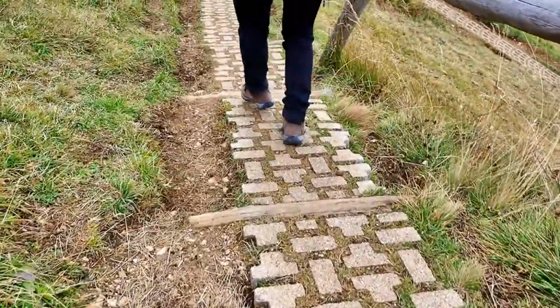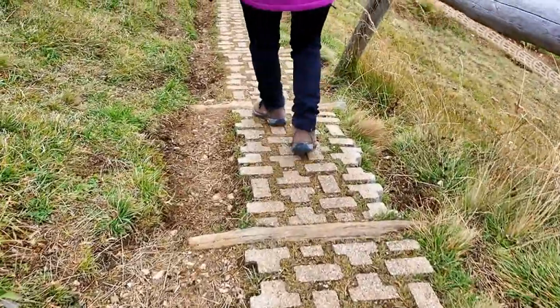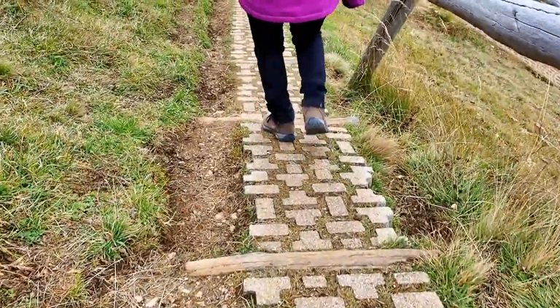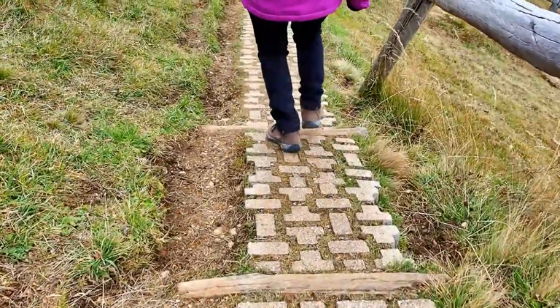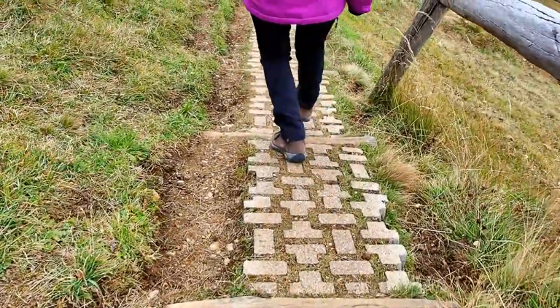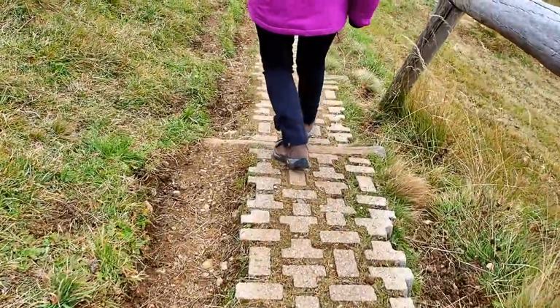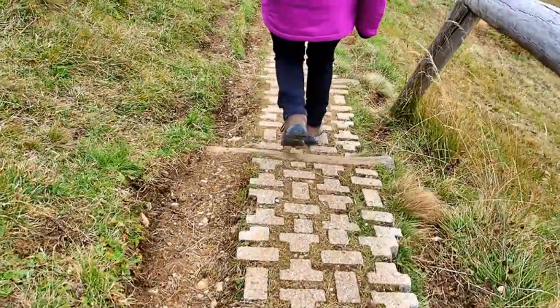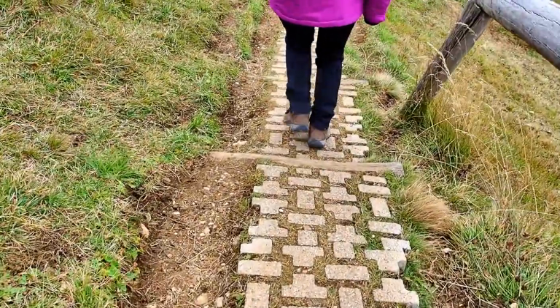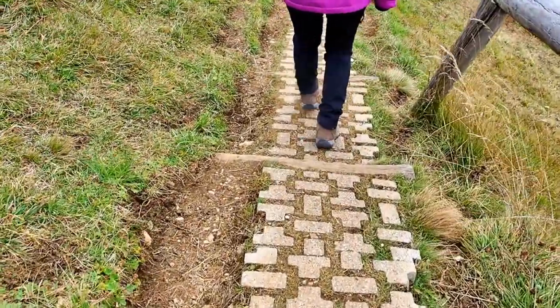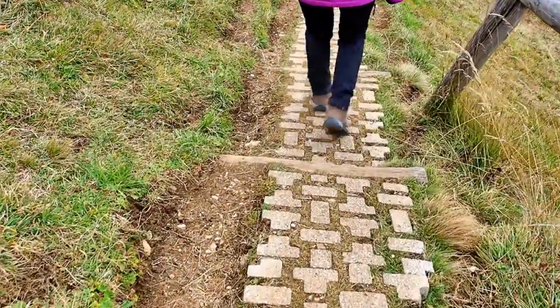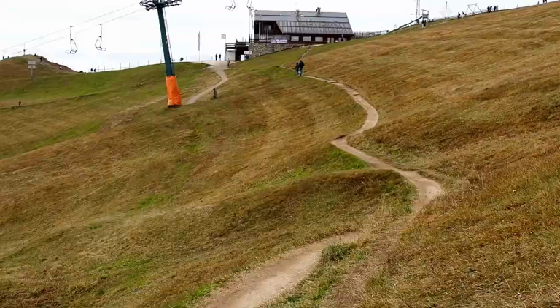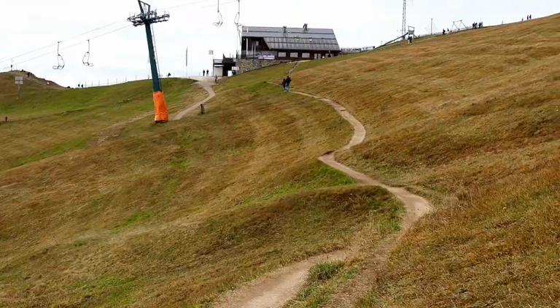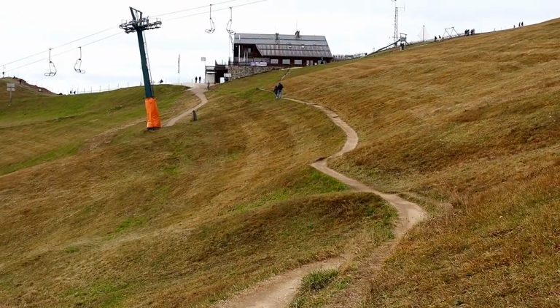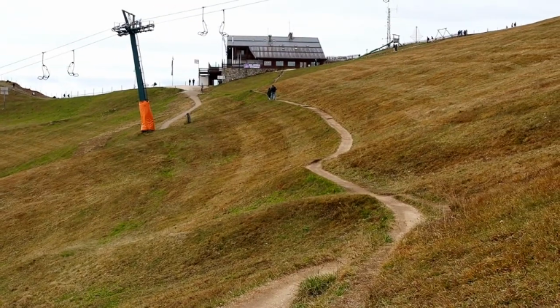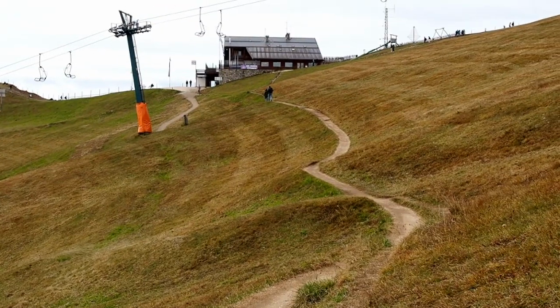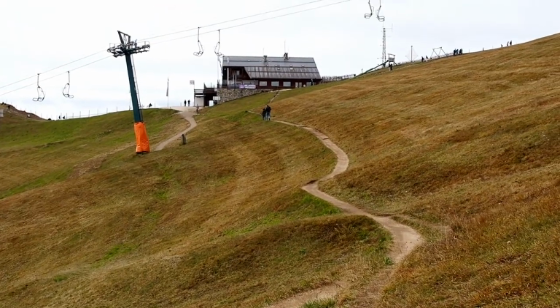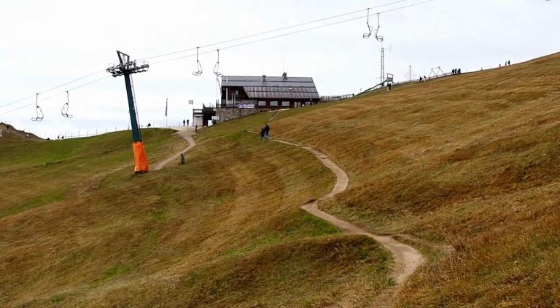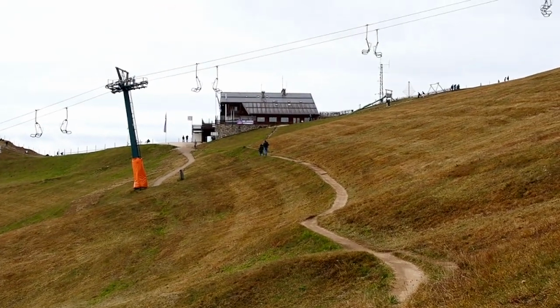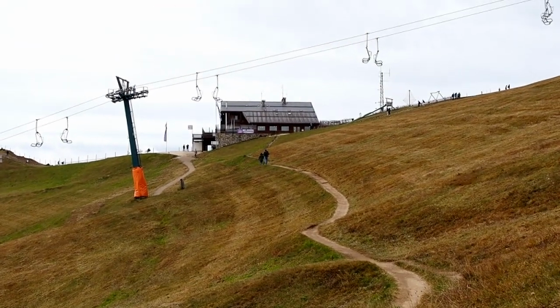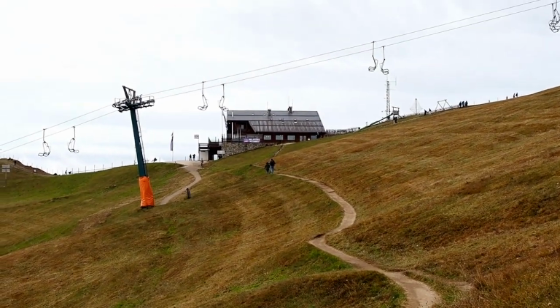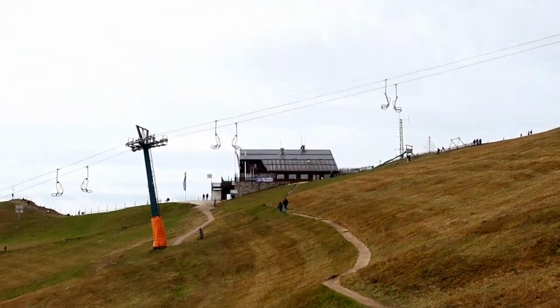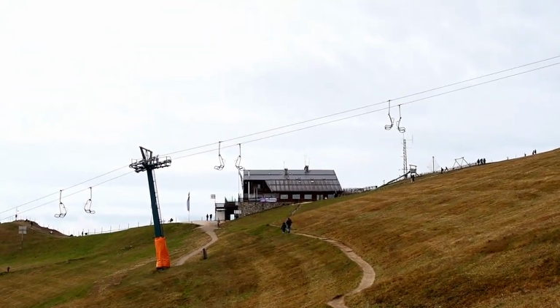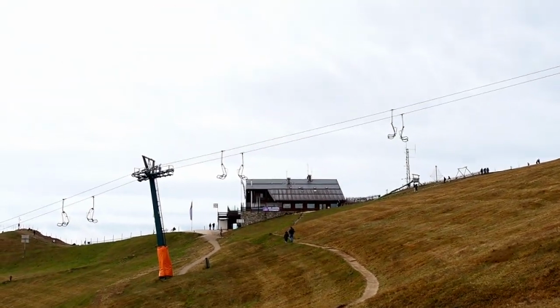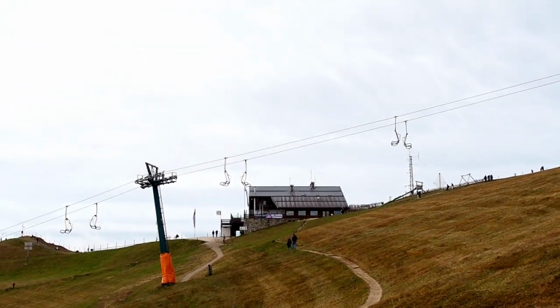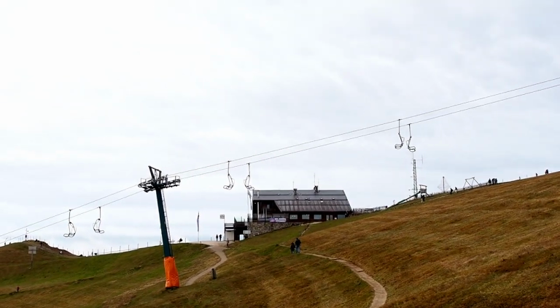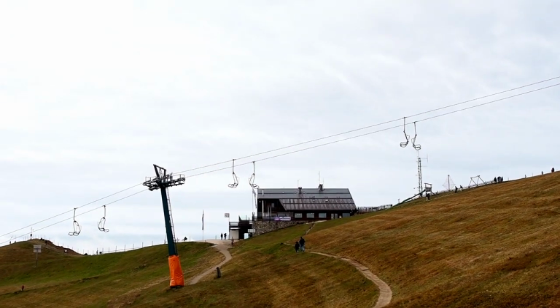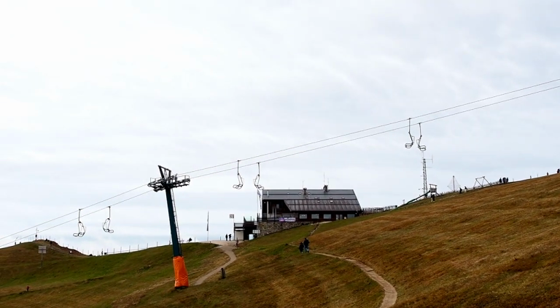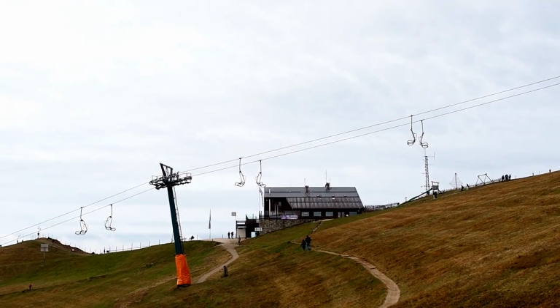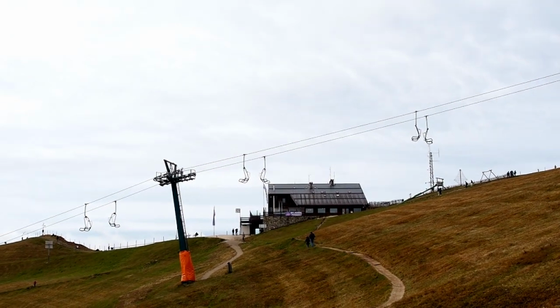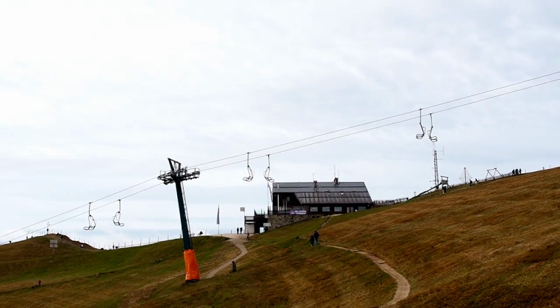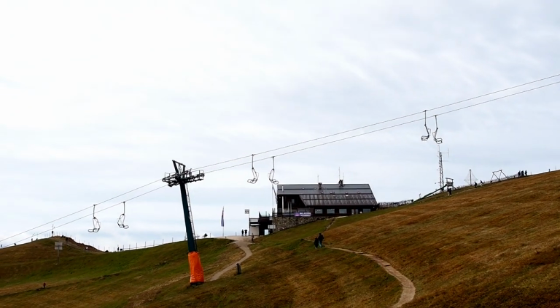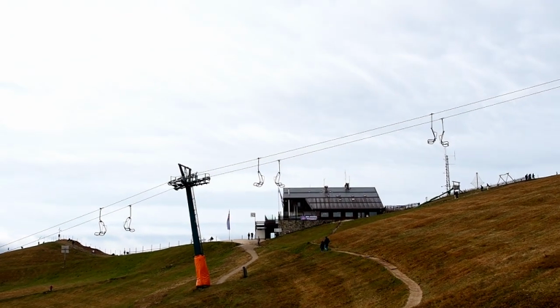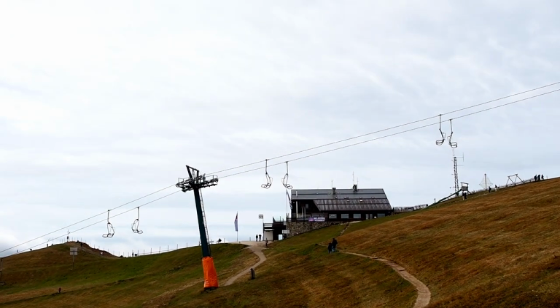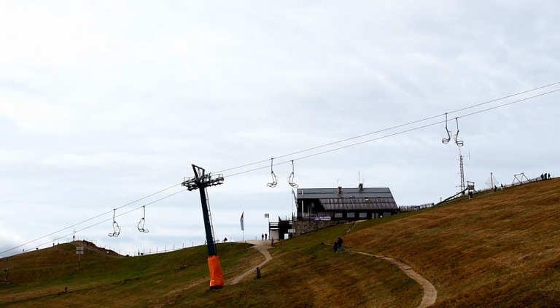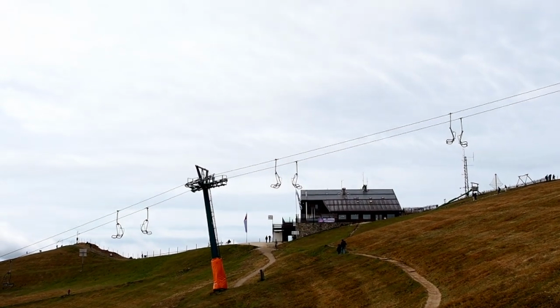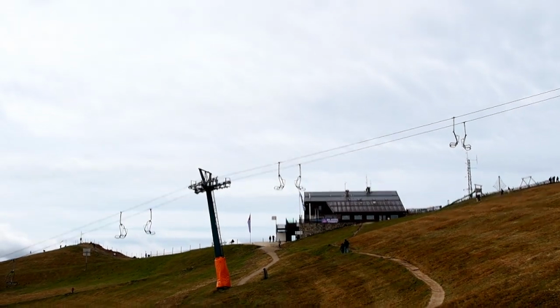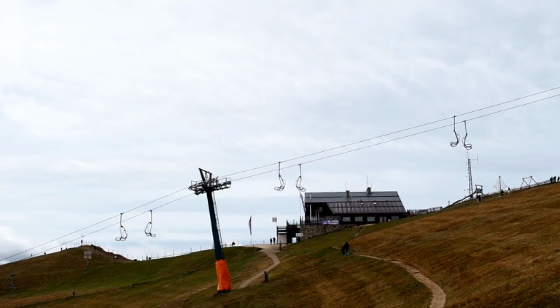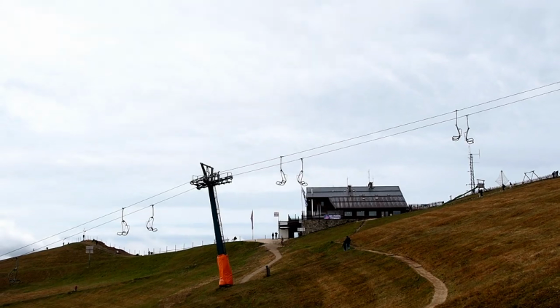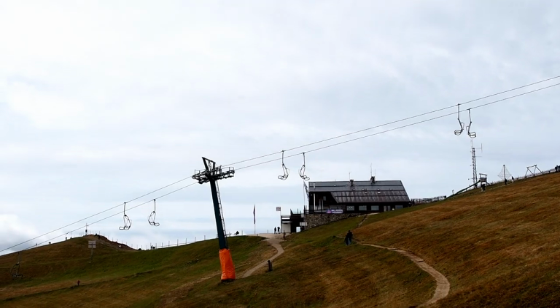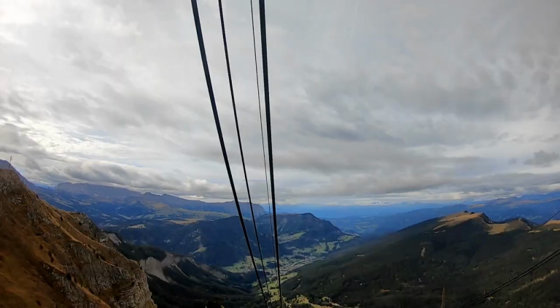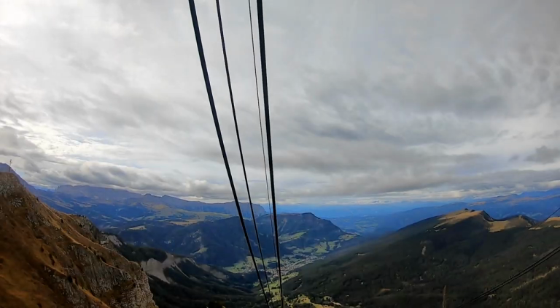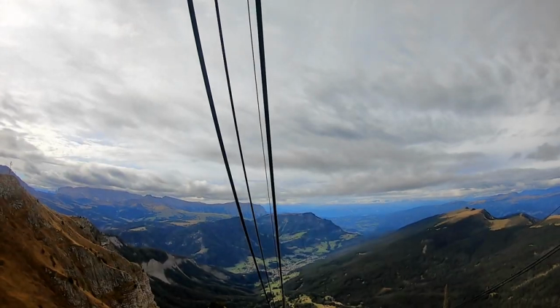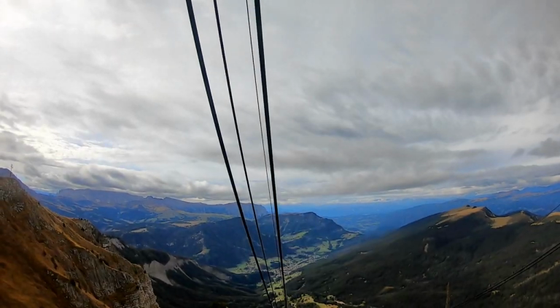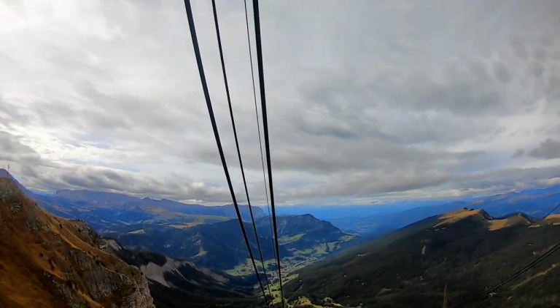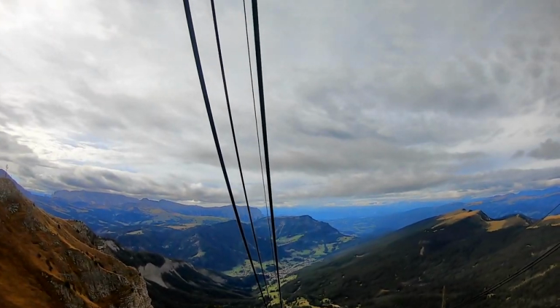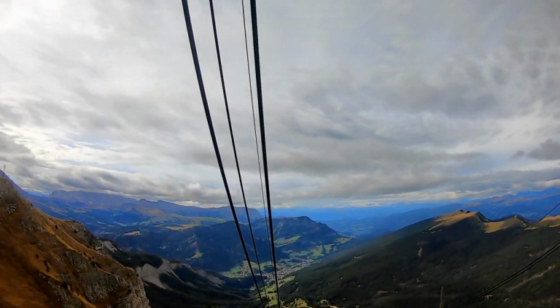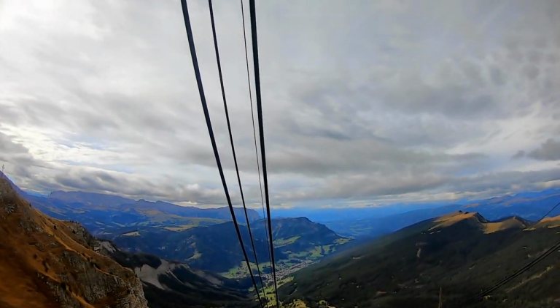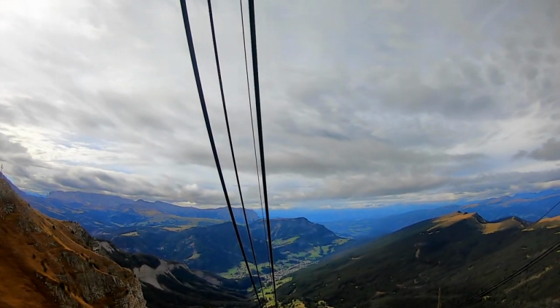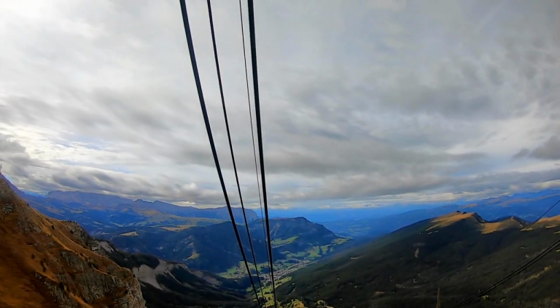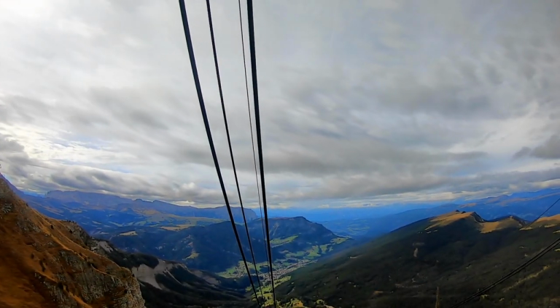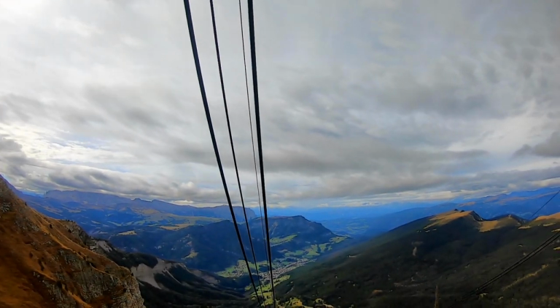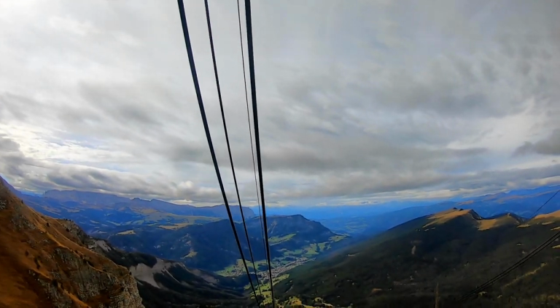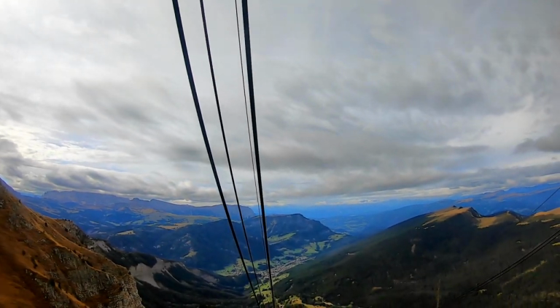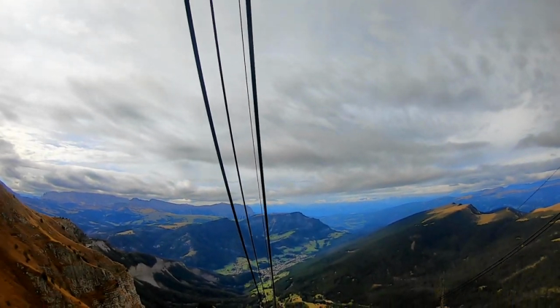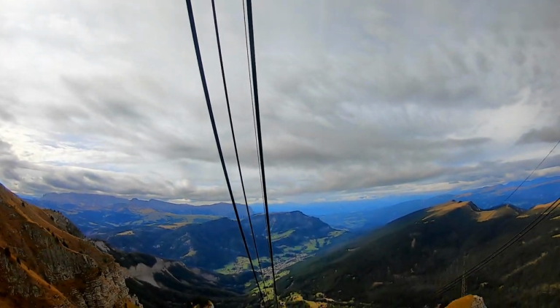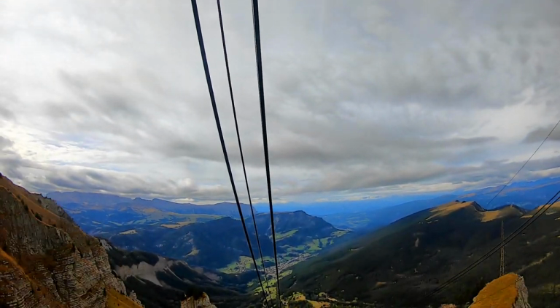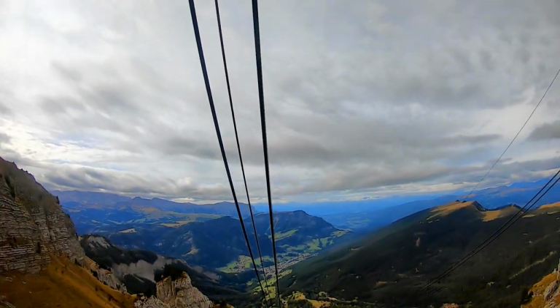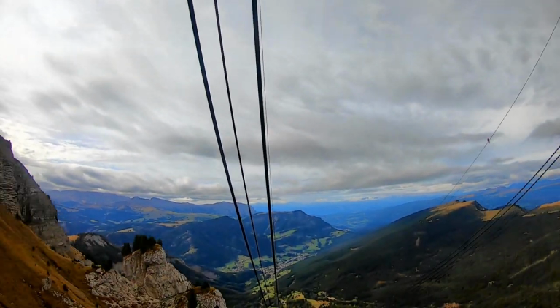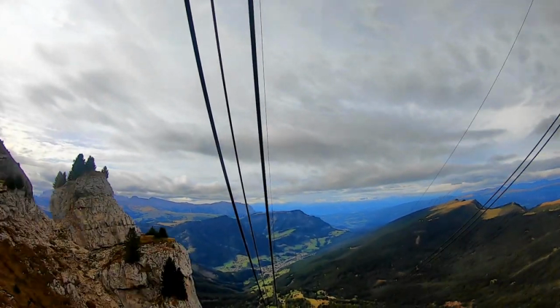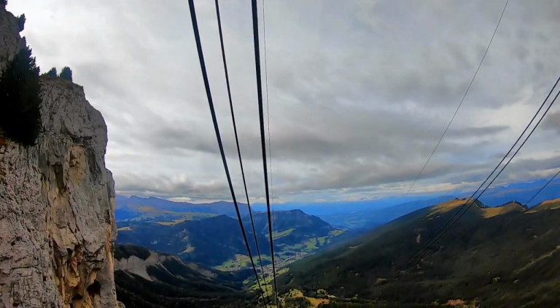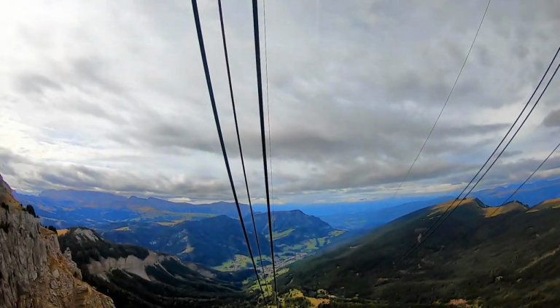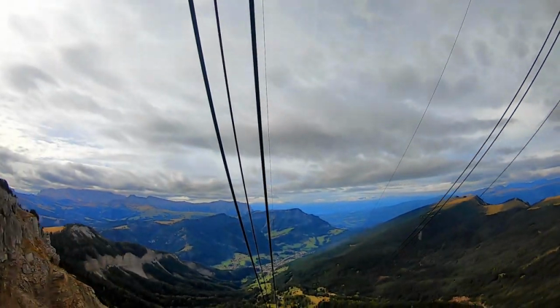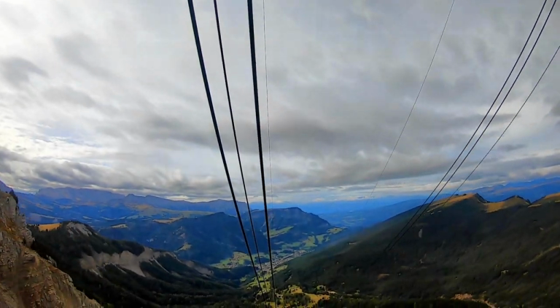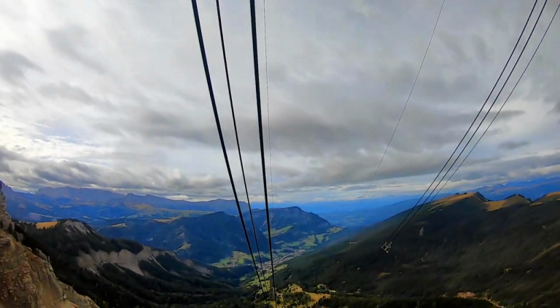We made our way back down. All in all a very great stop on our last day of the Dolomites trip before we drive back to Venice.